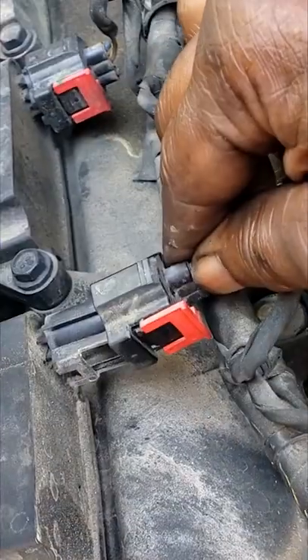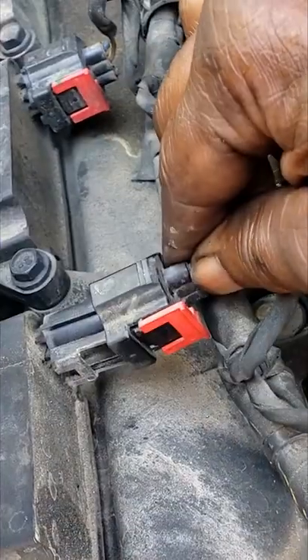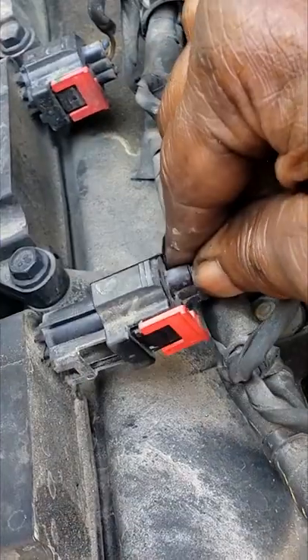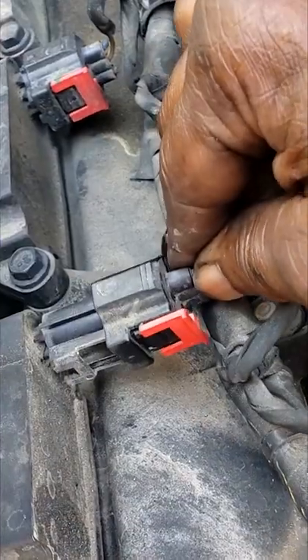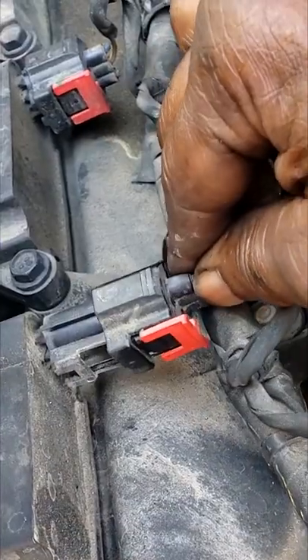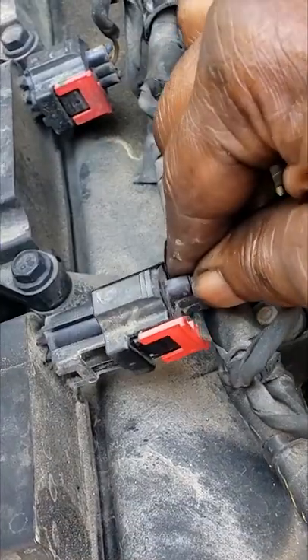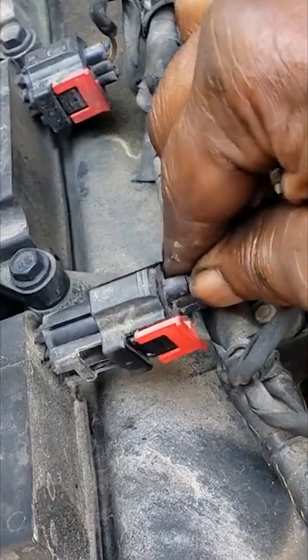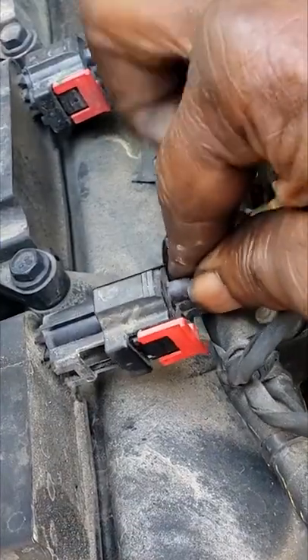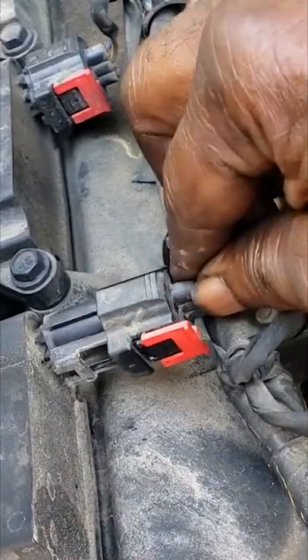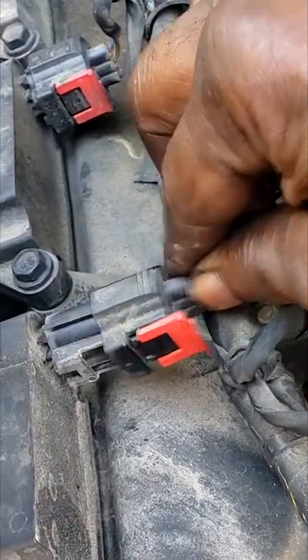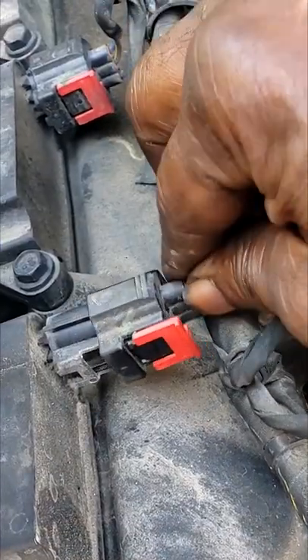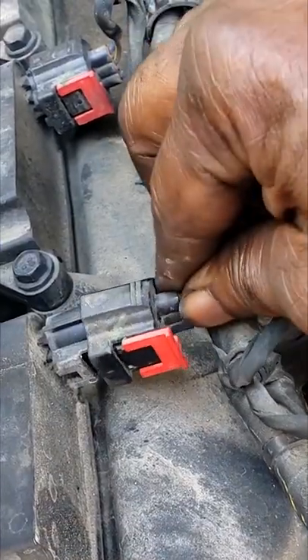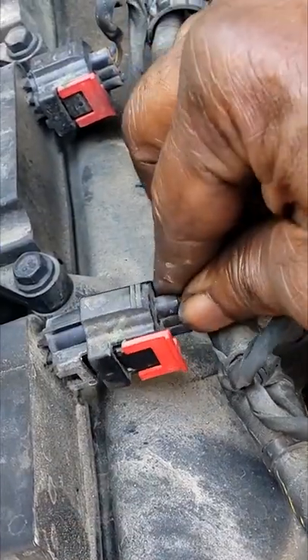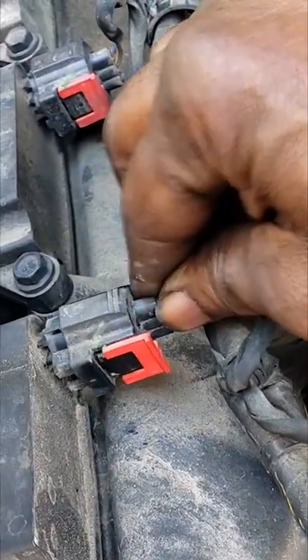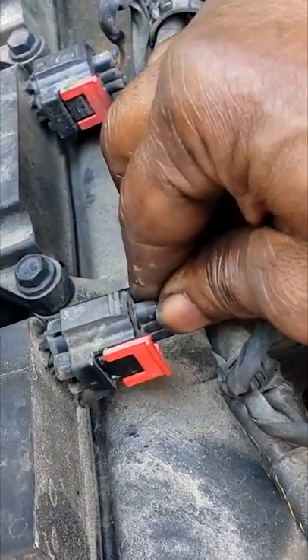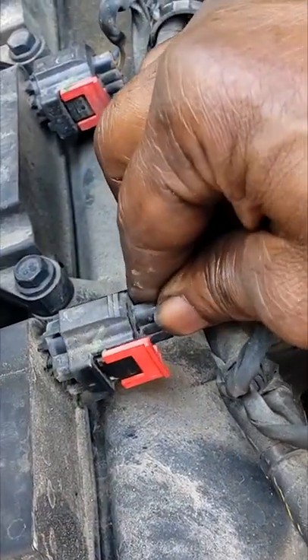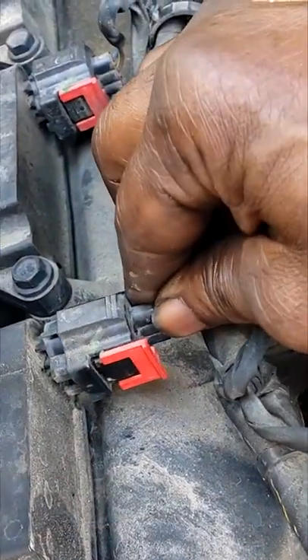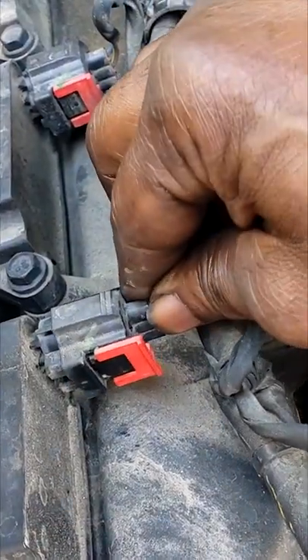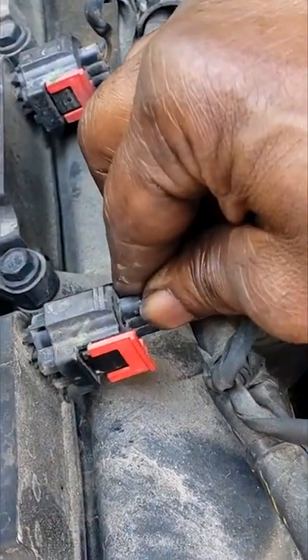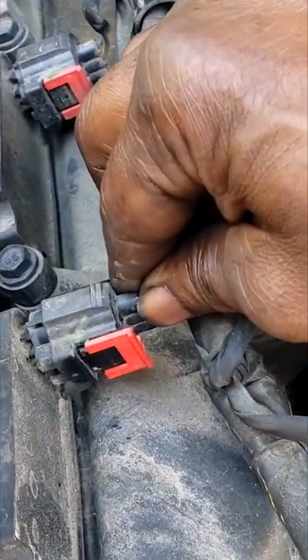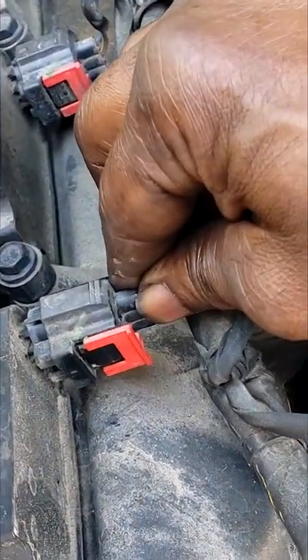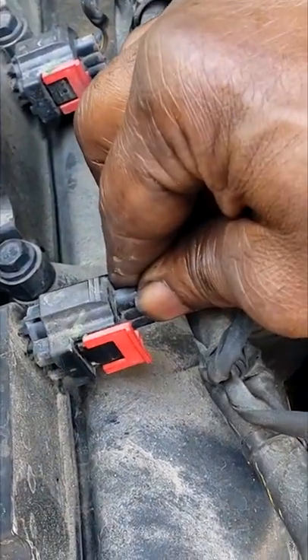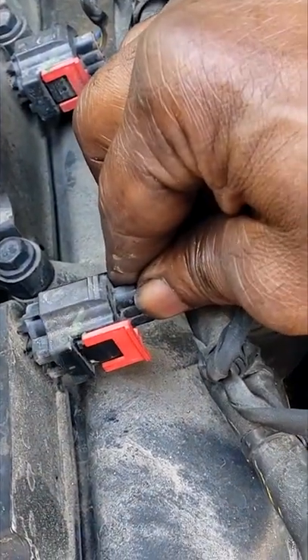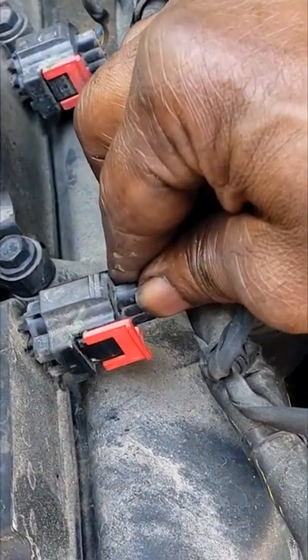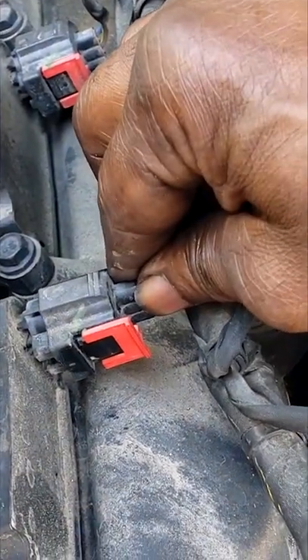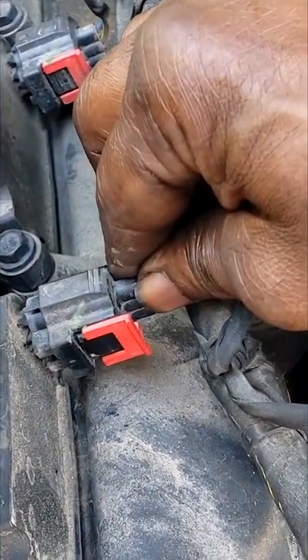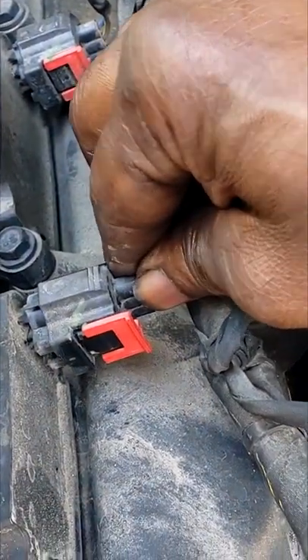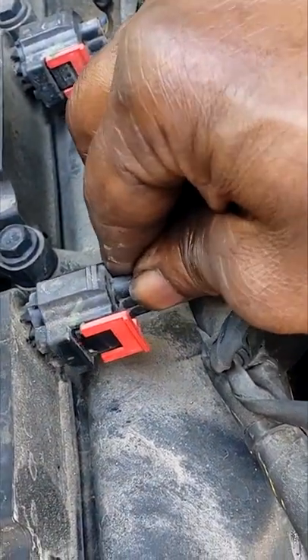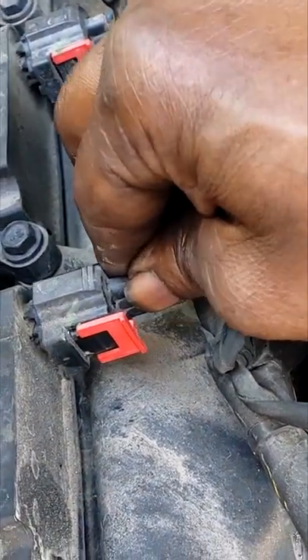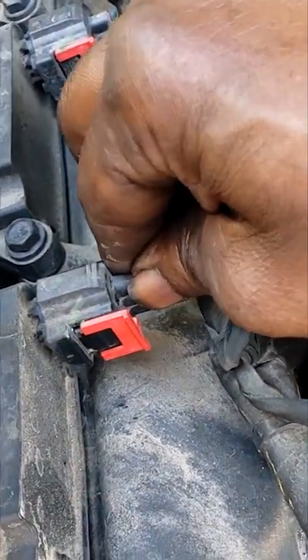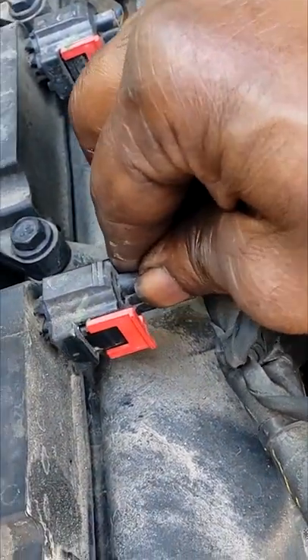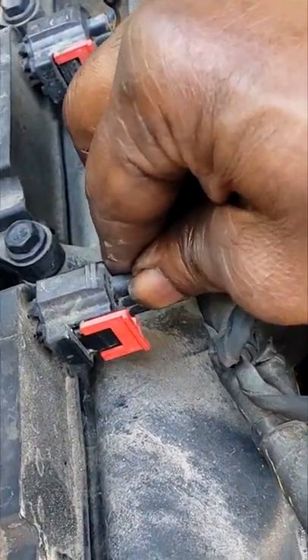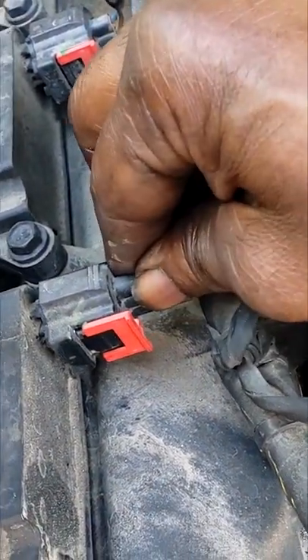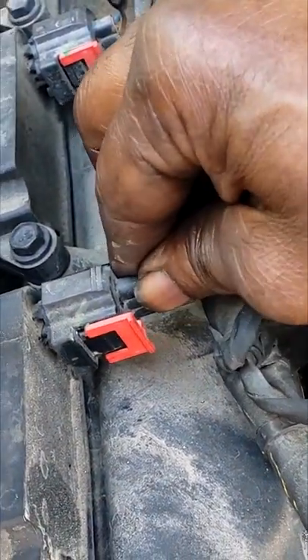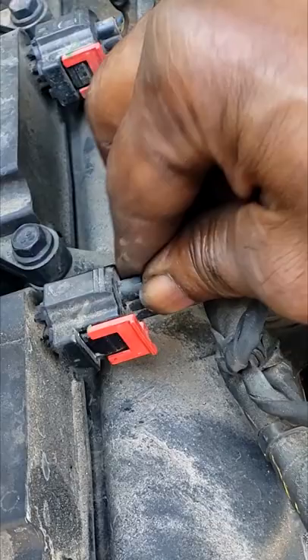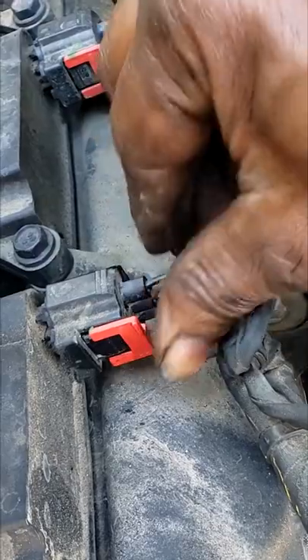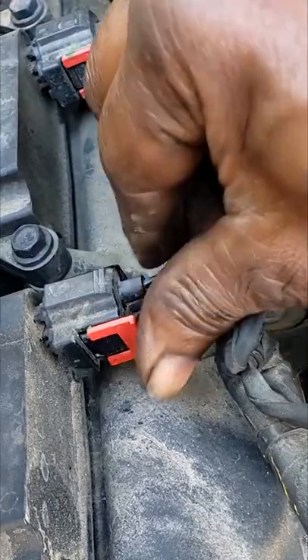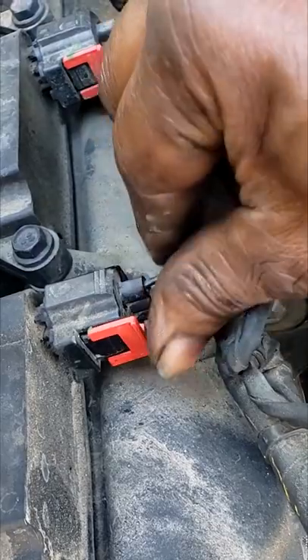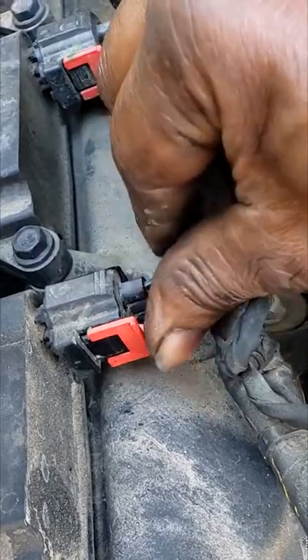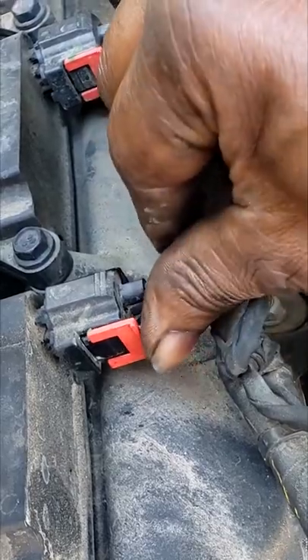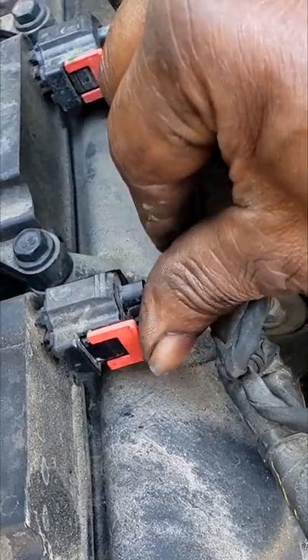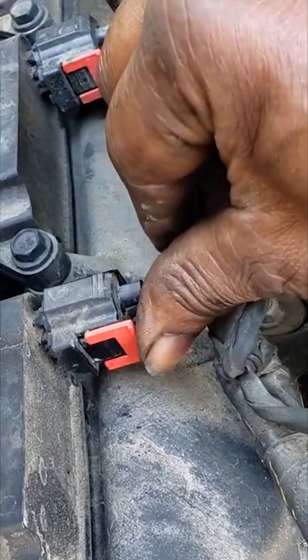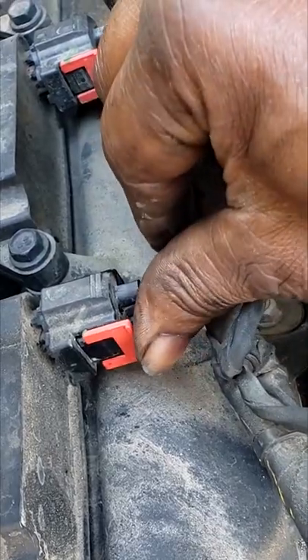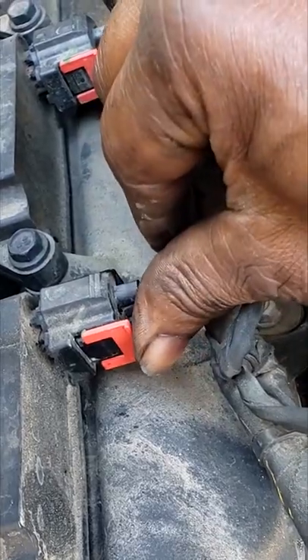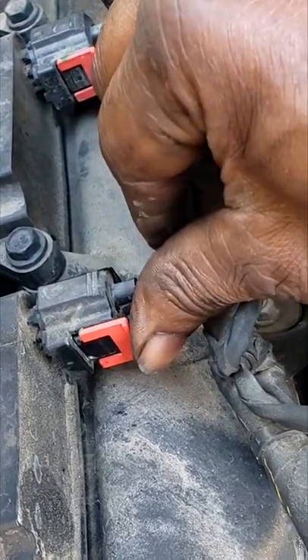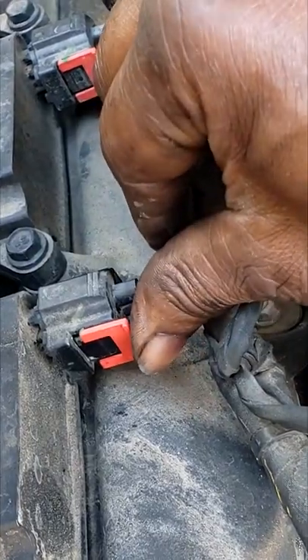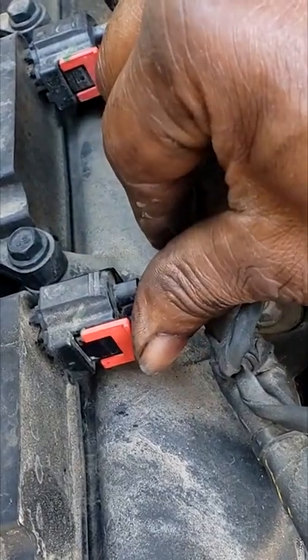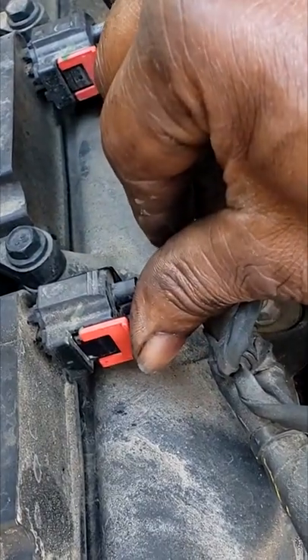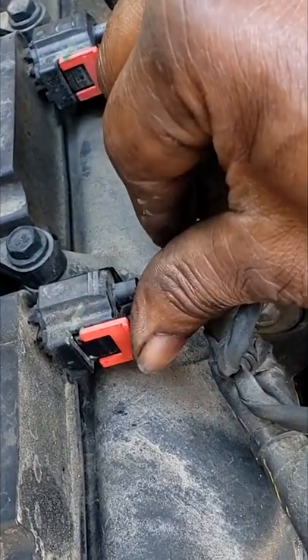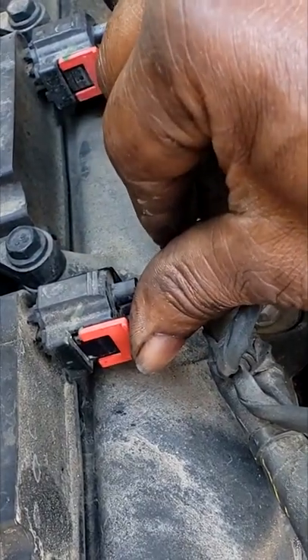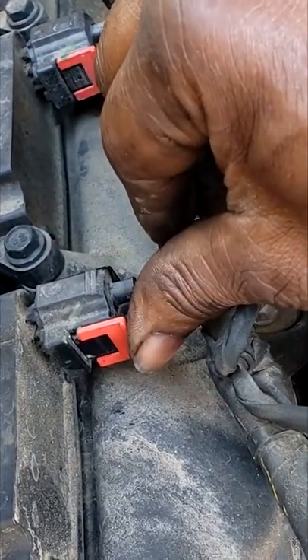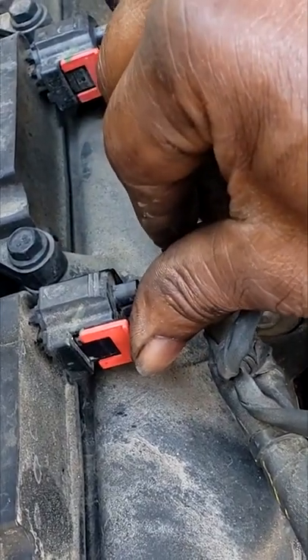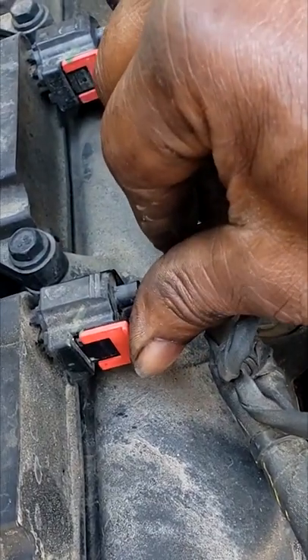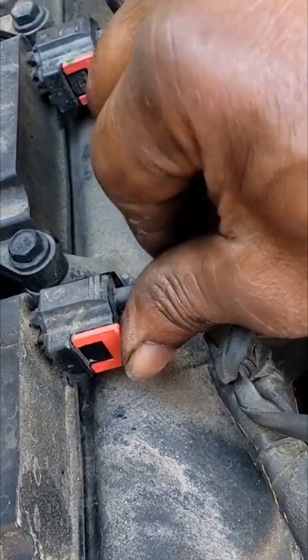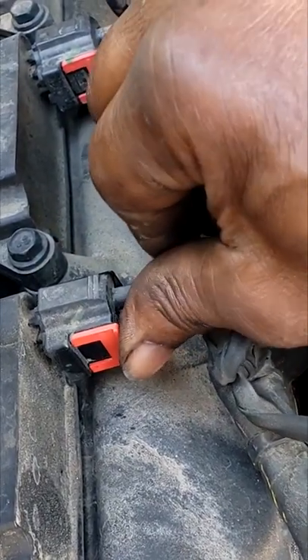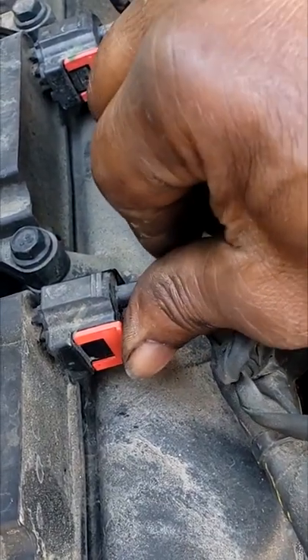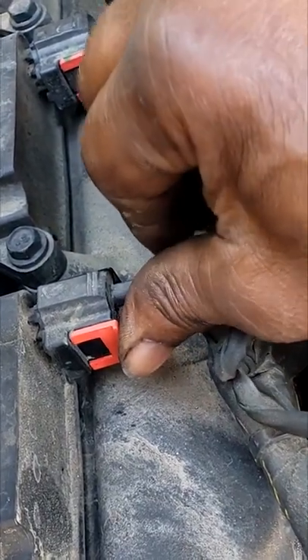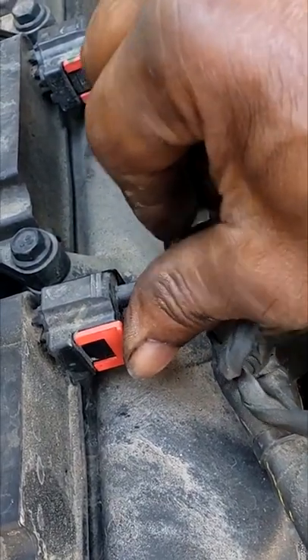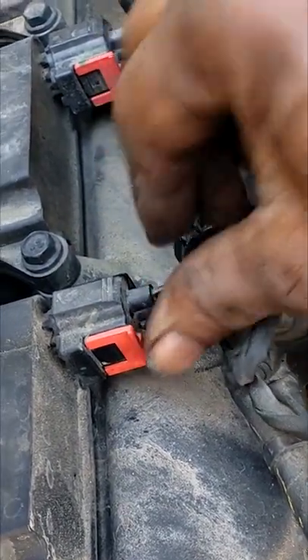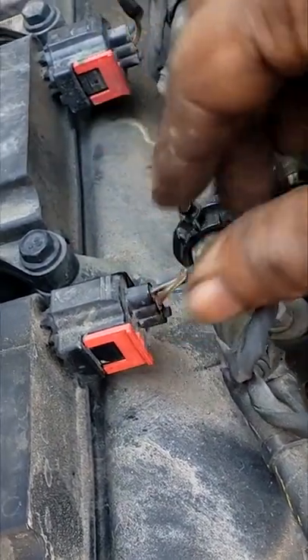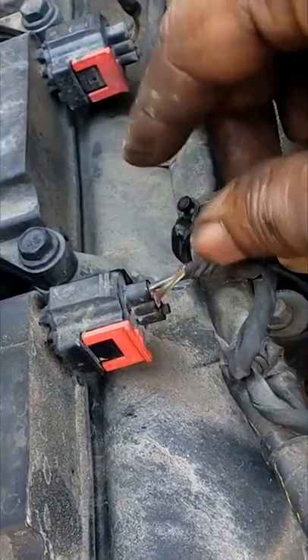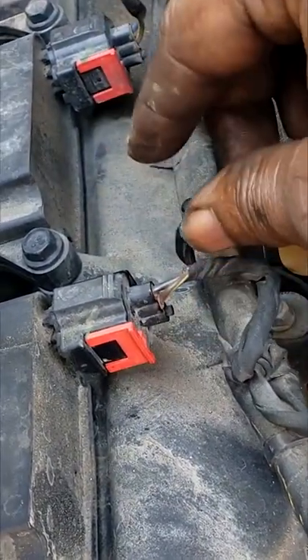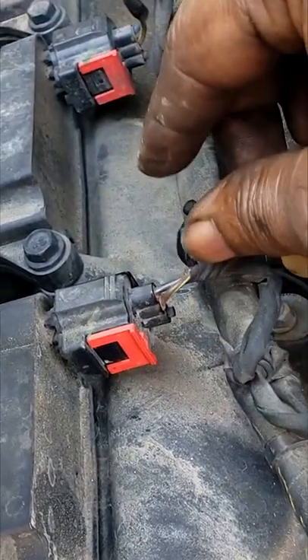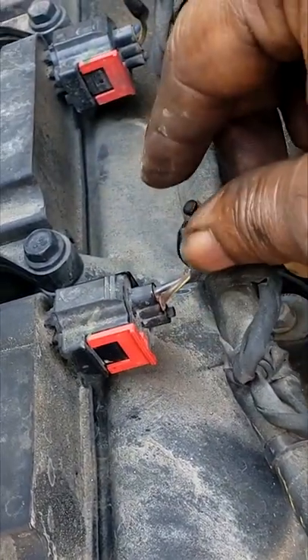And to put it back on — just put it back on, you're going to hear a click, and then just push the safety mechanism back in place.